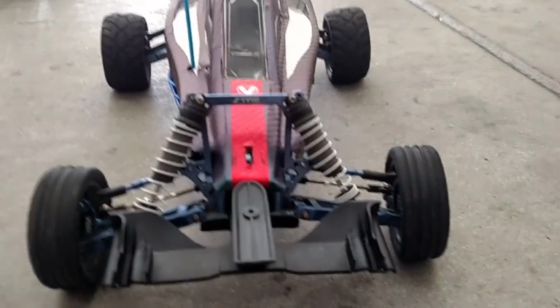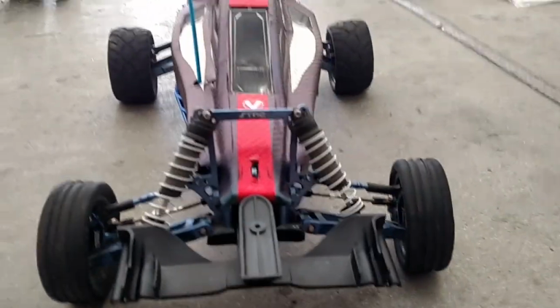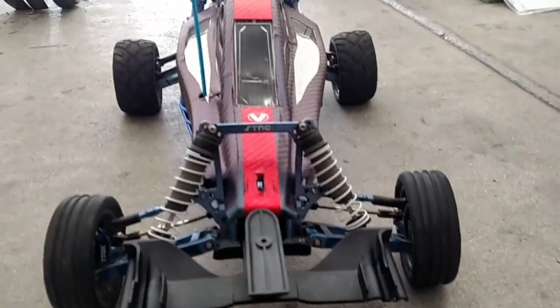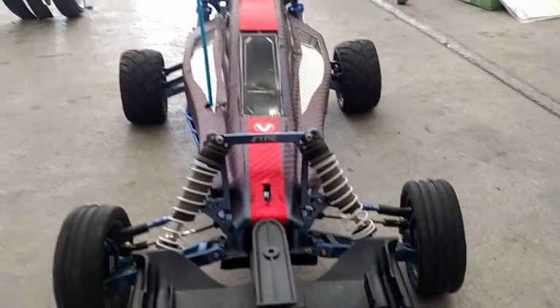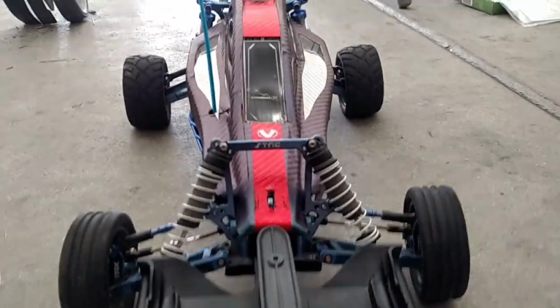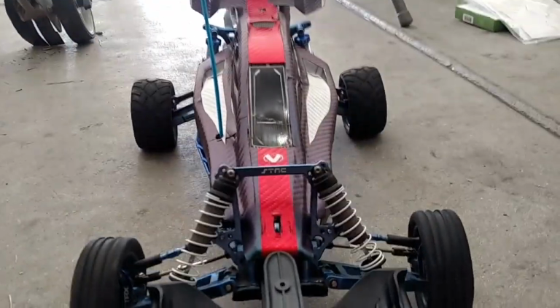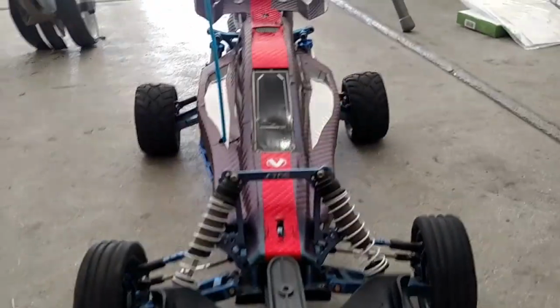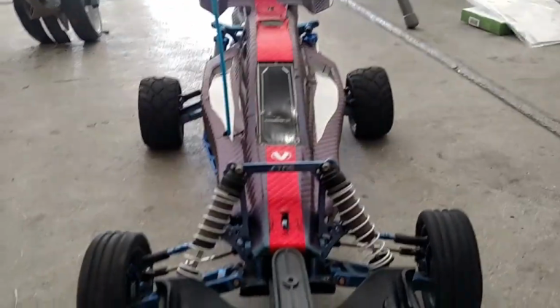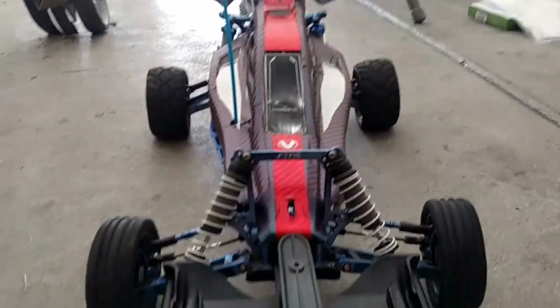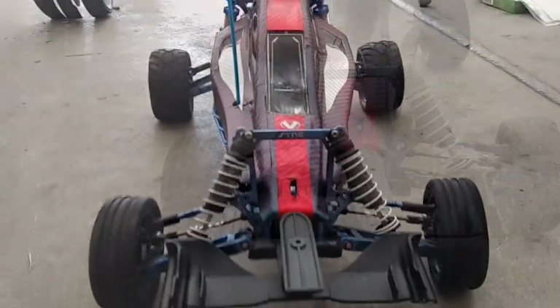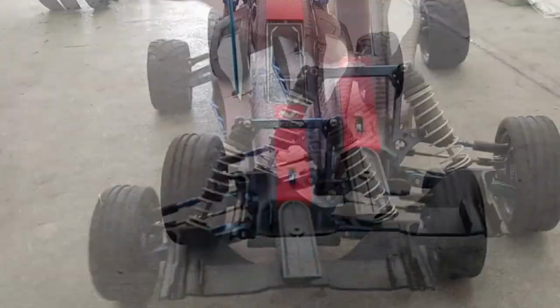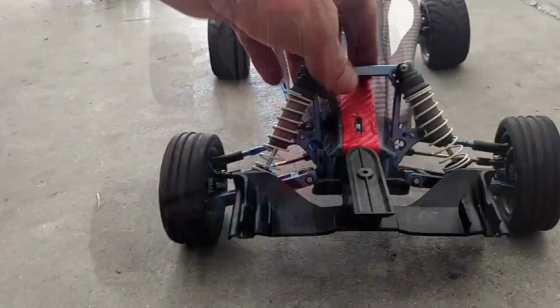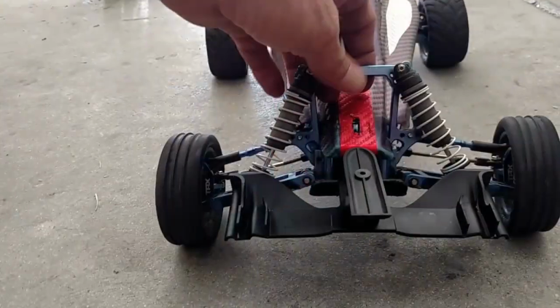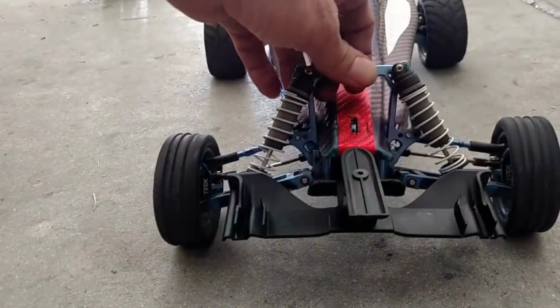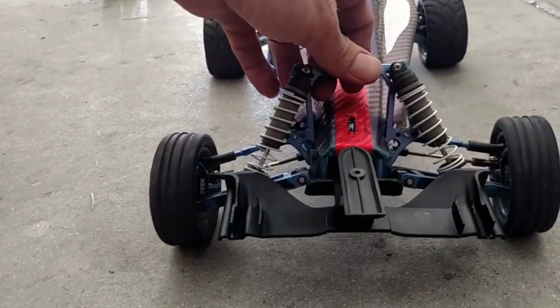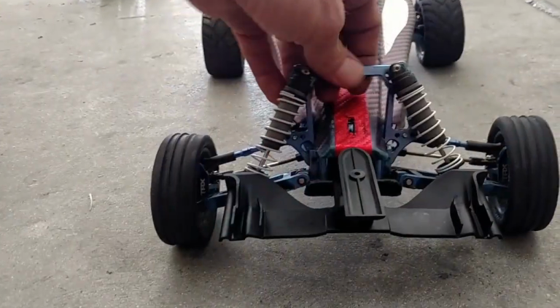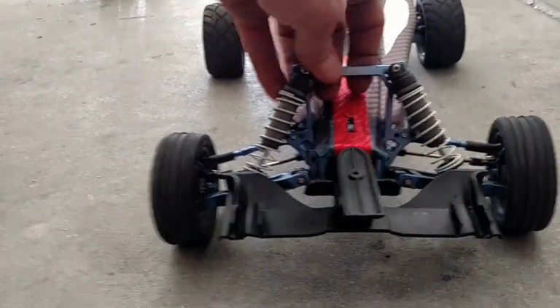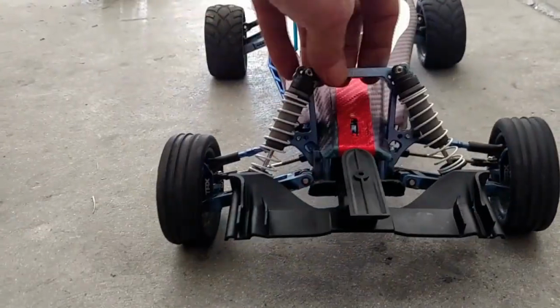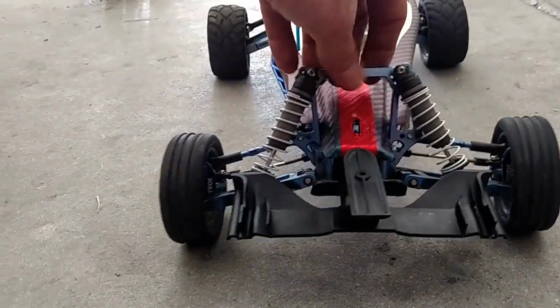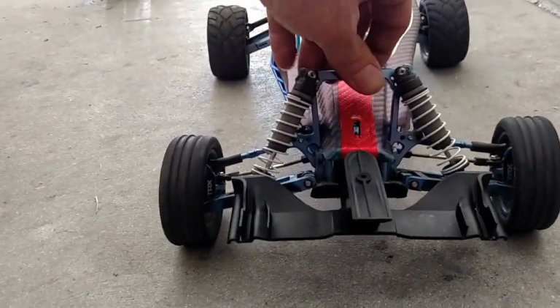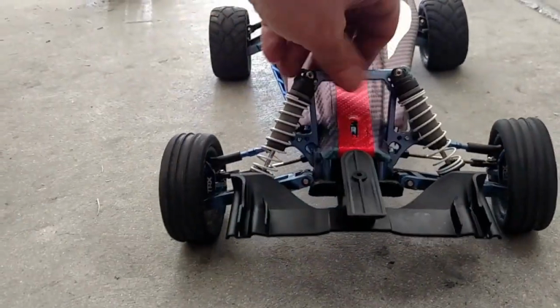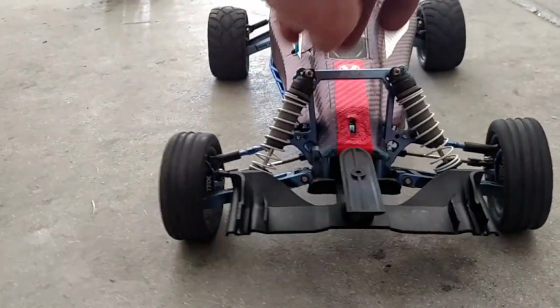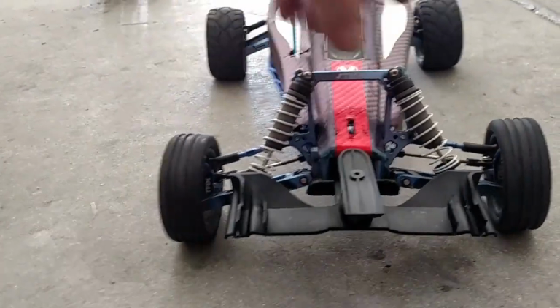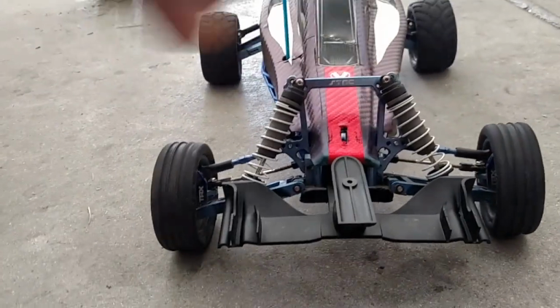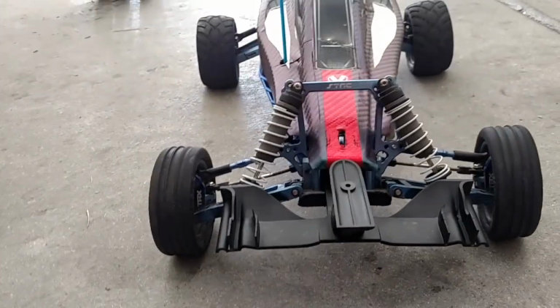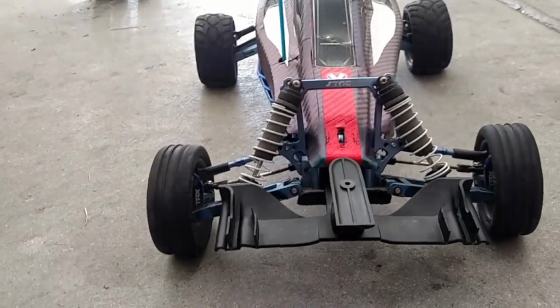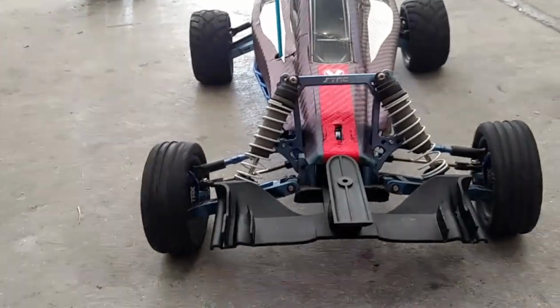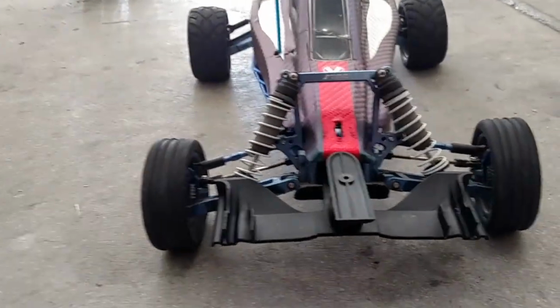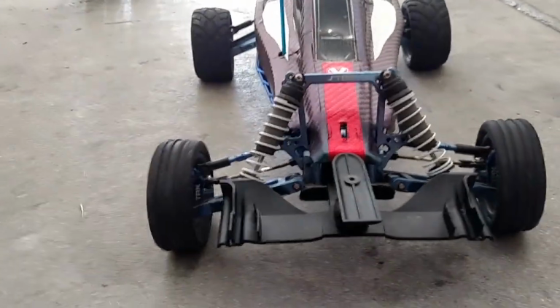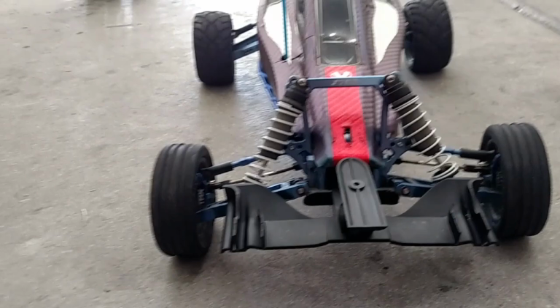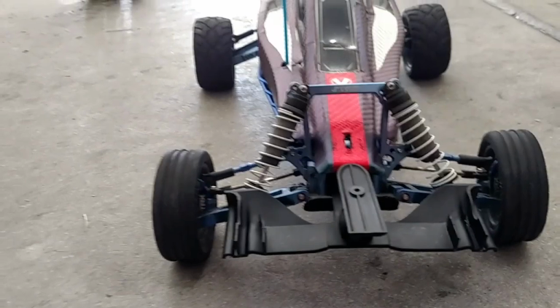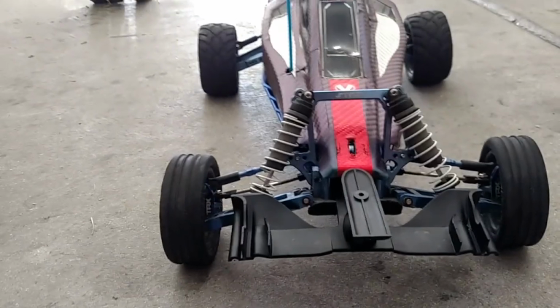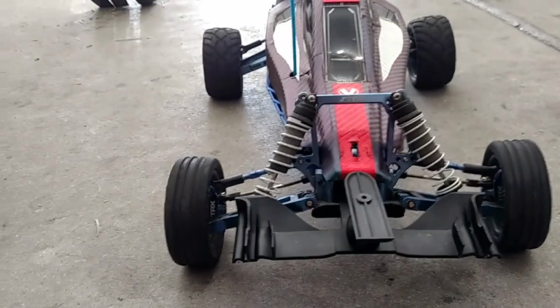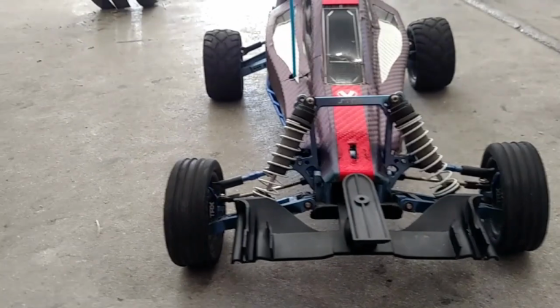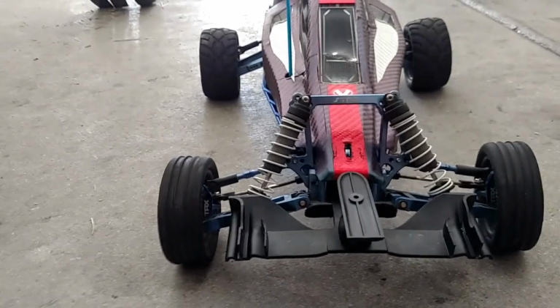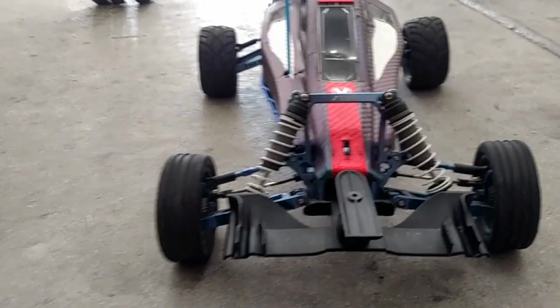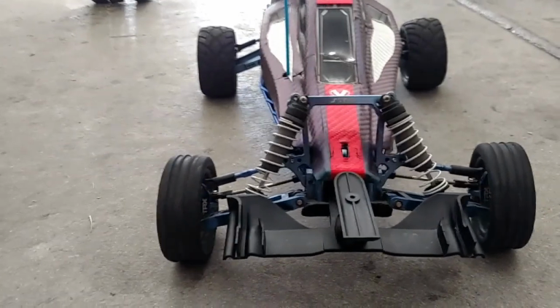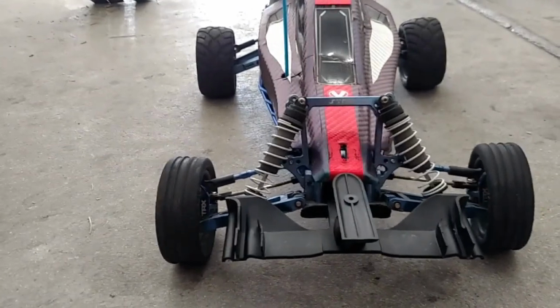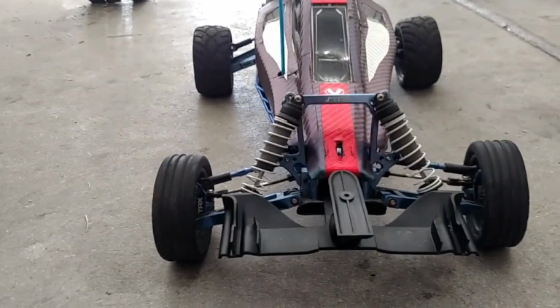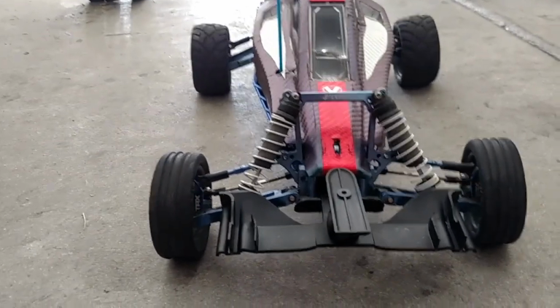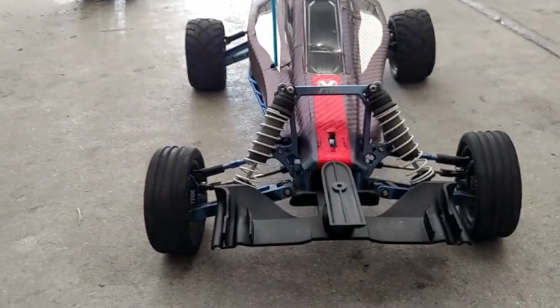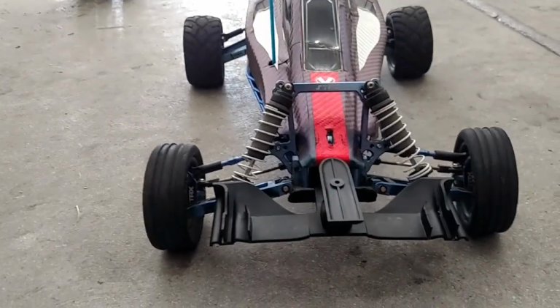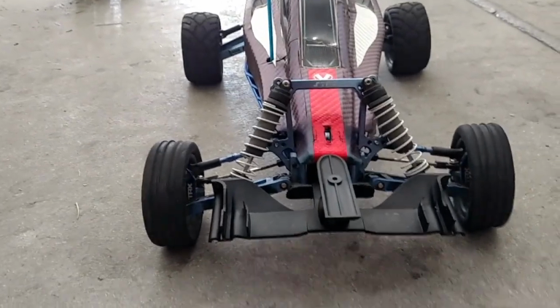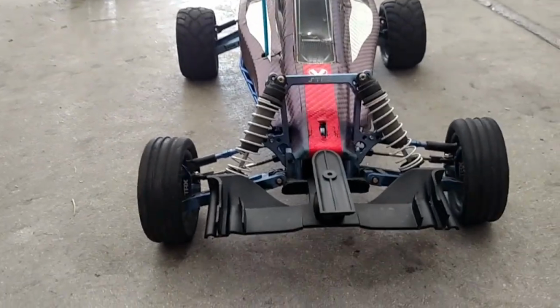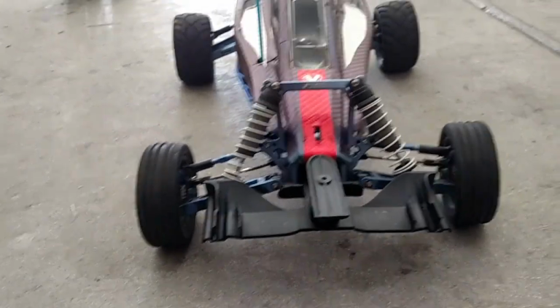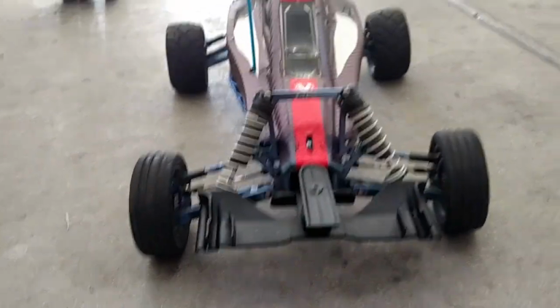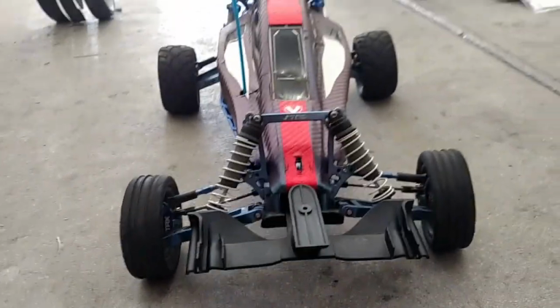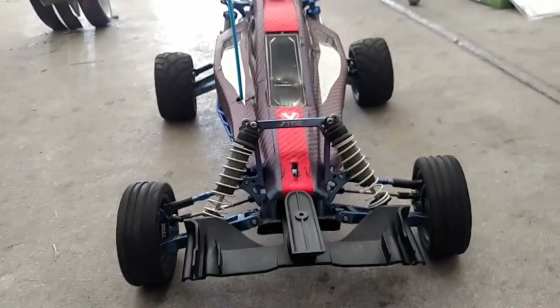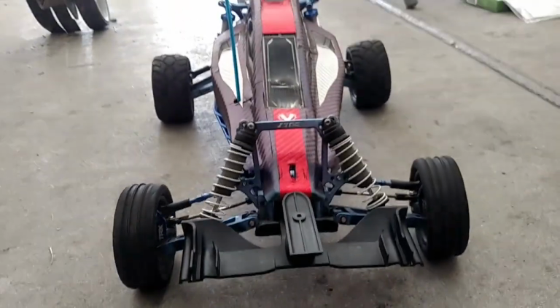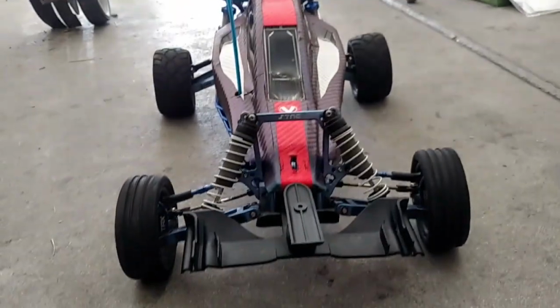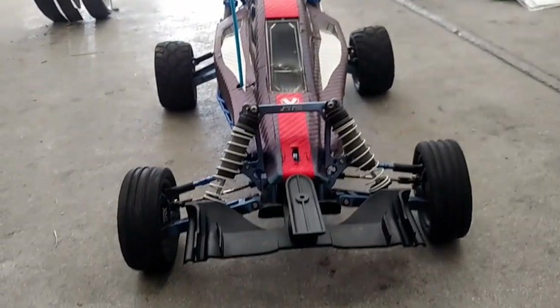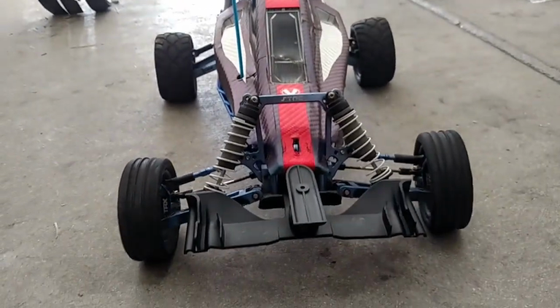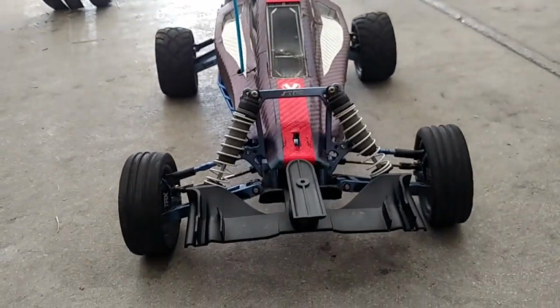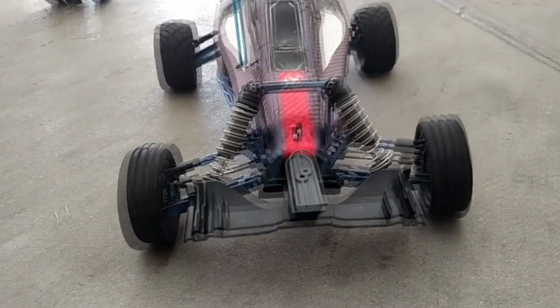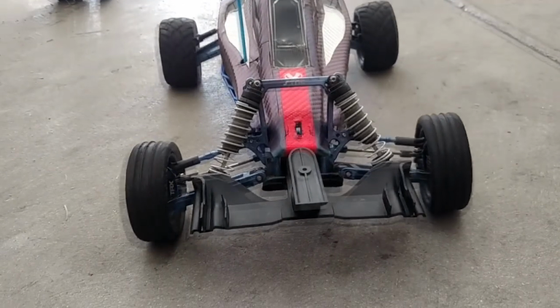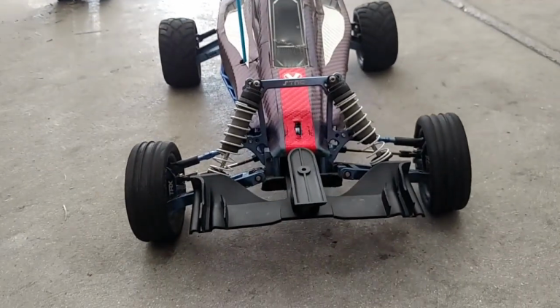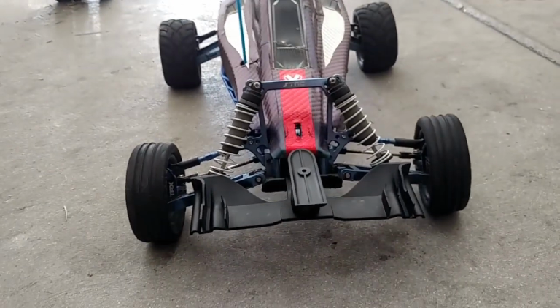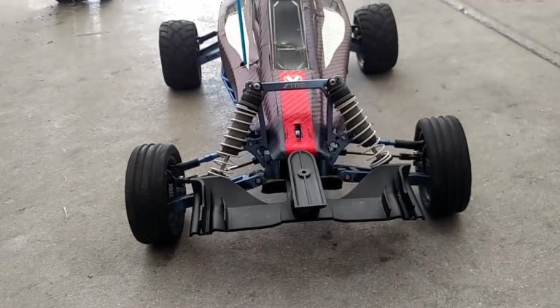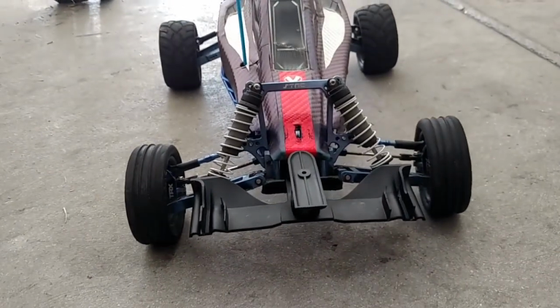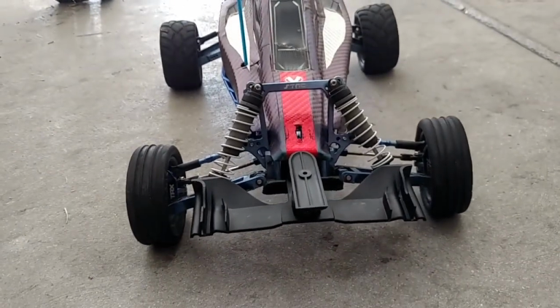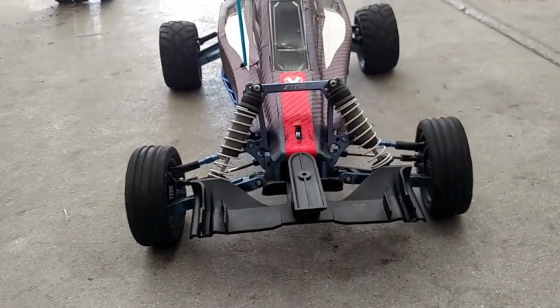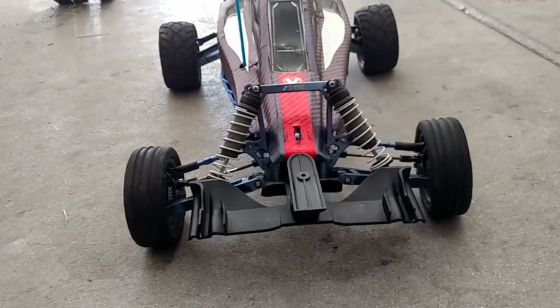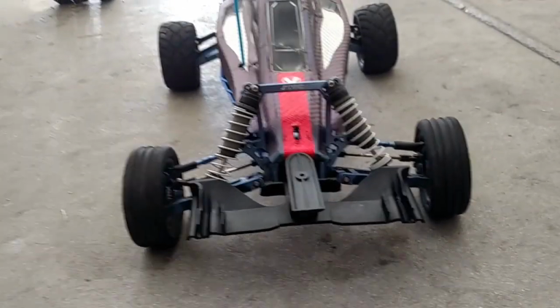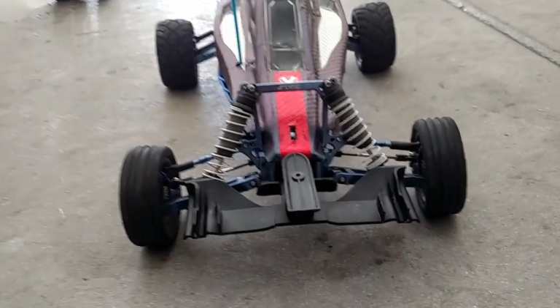Alright guys, the wing mount figured out on this thing too — on the next one.